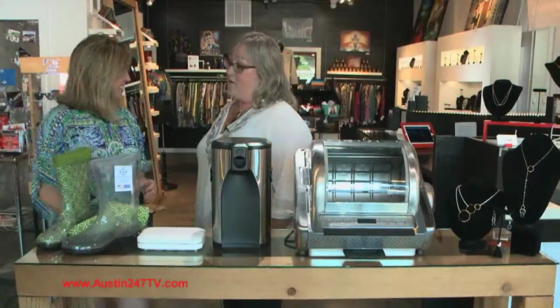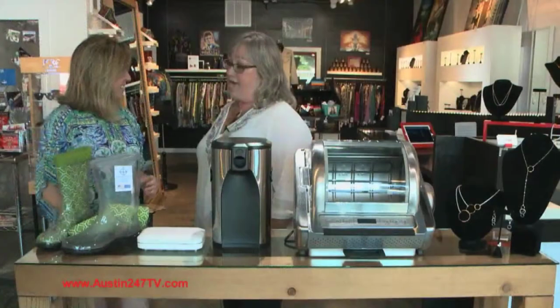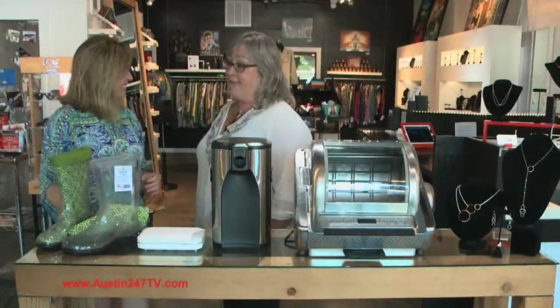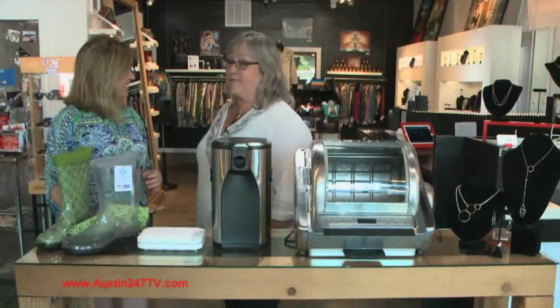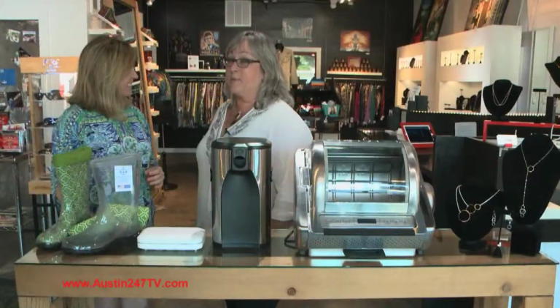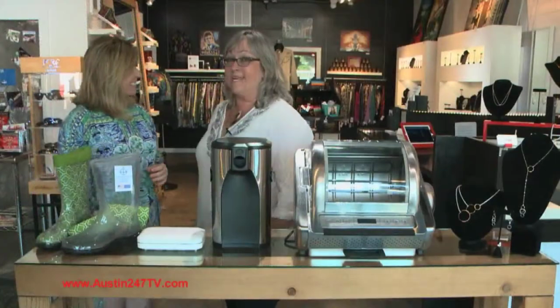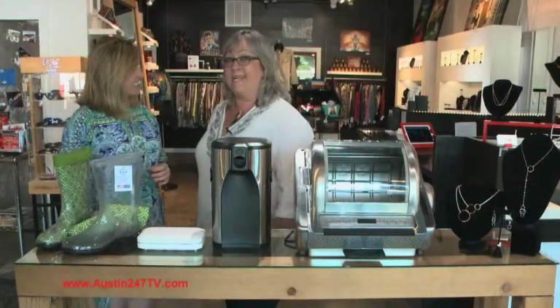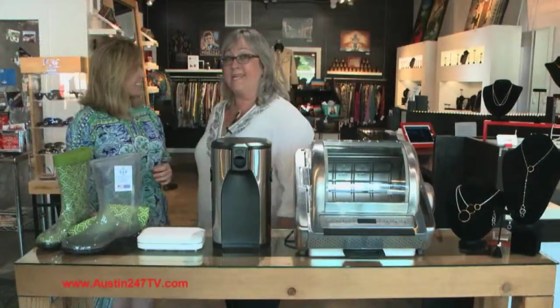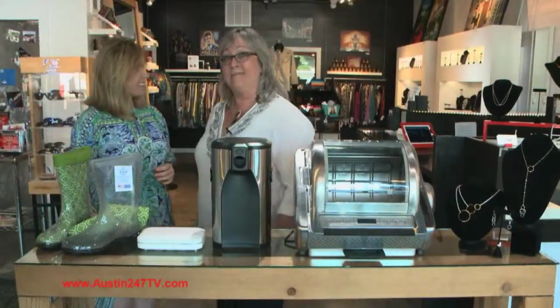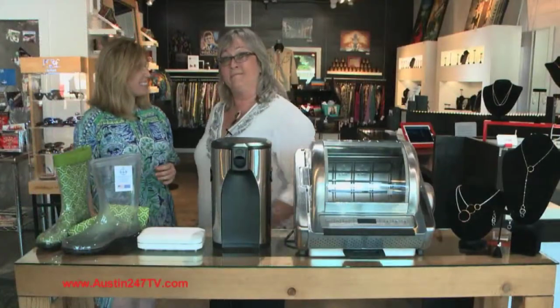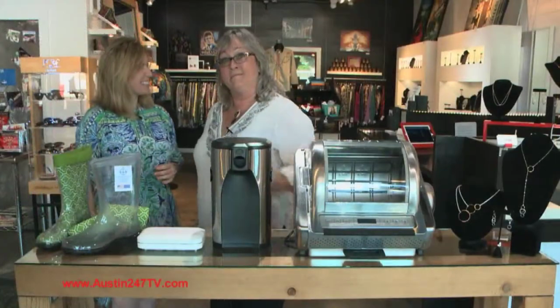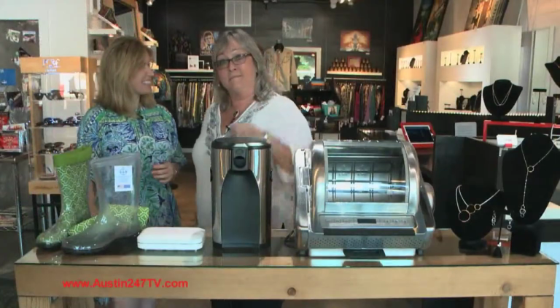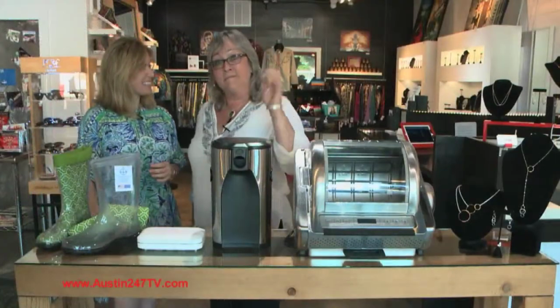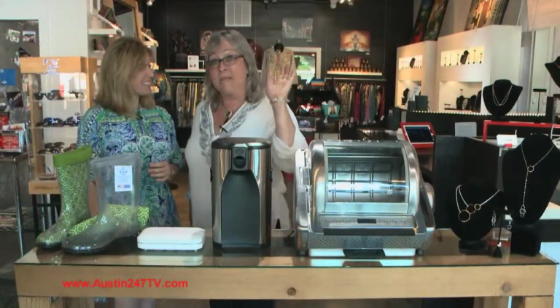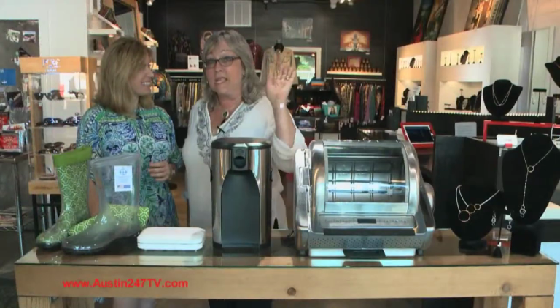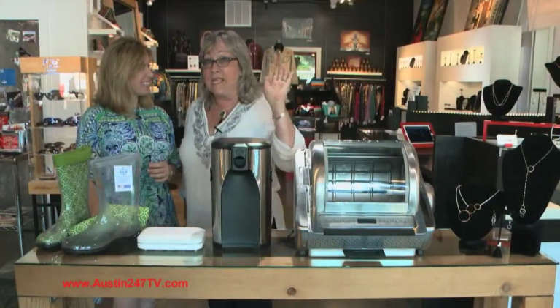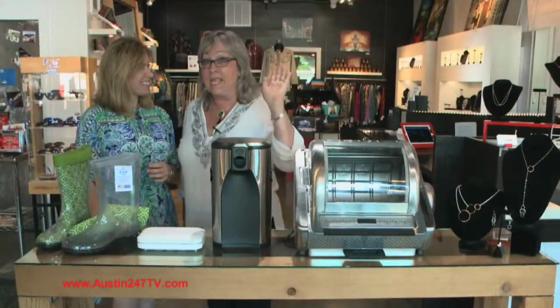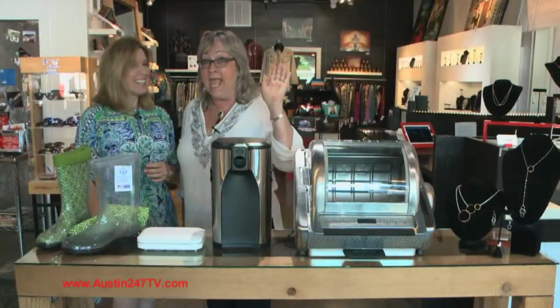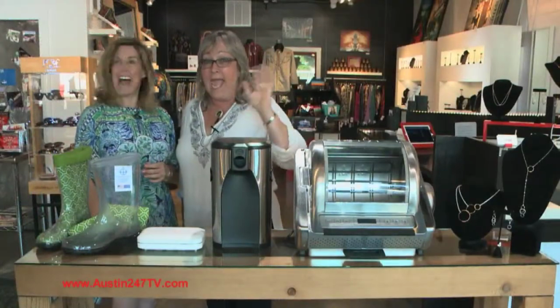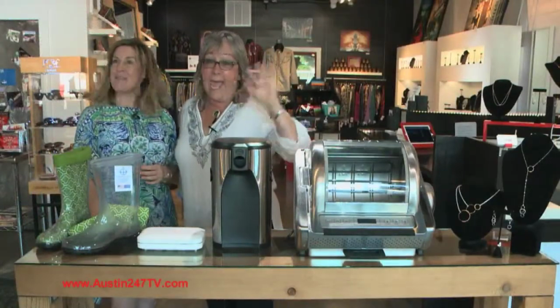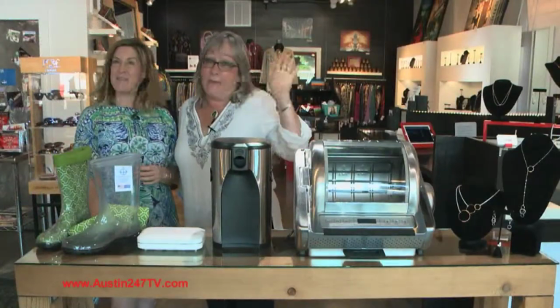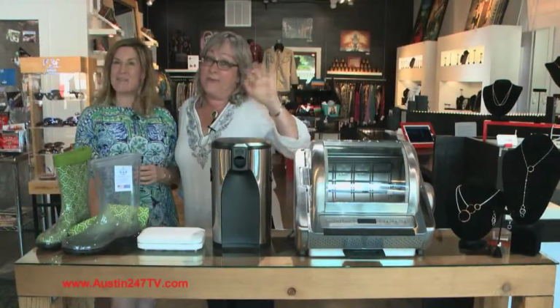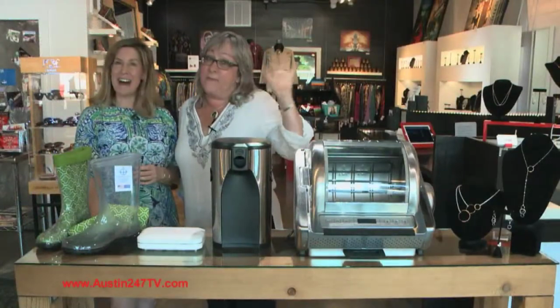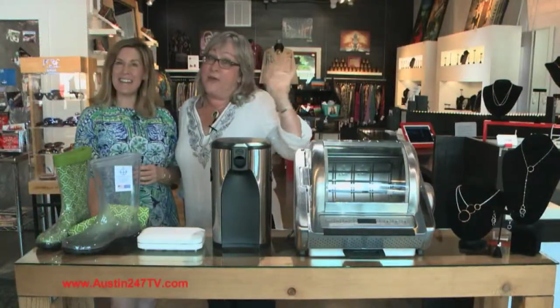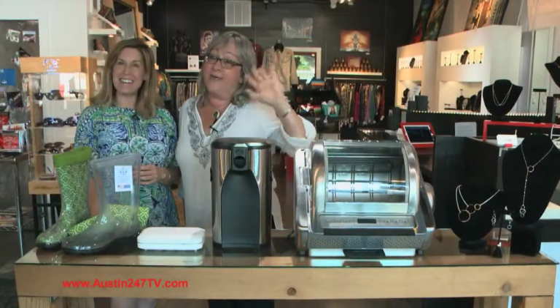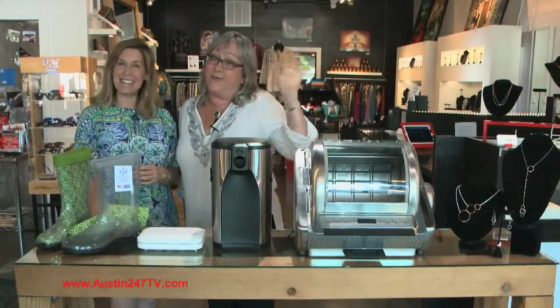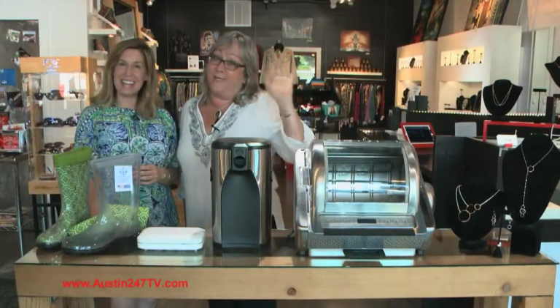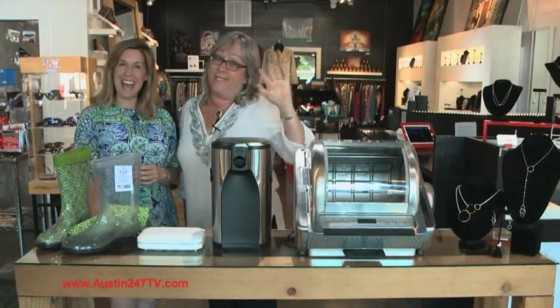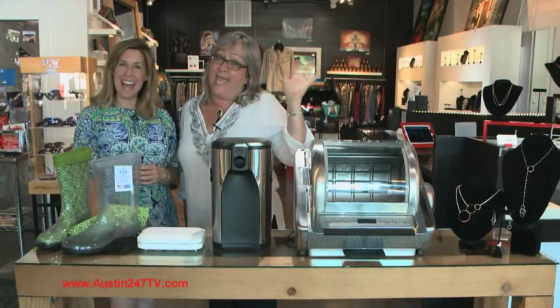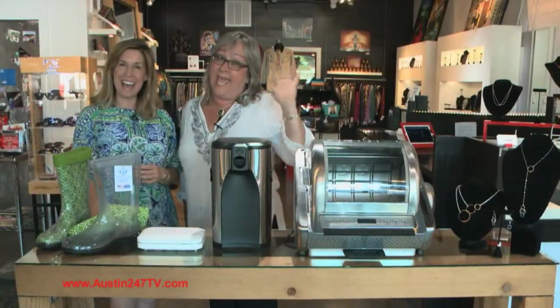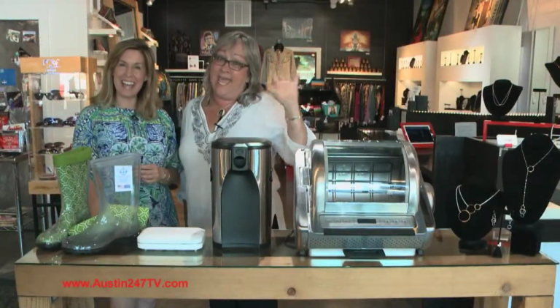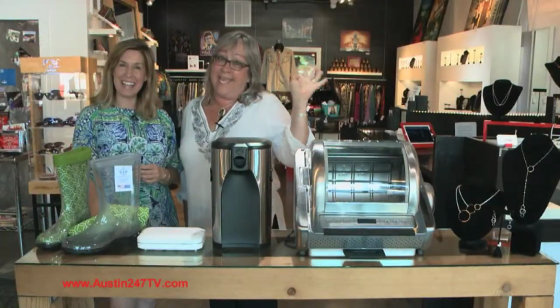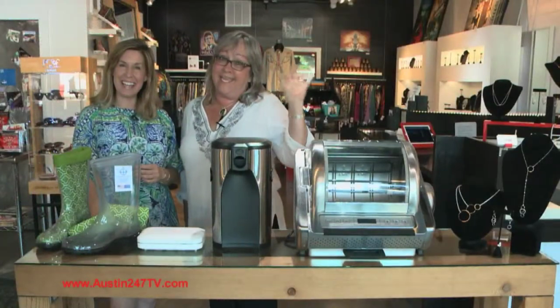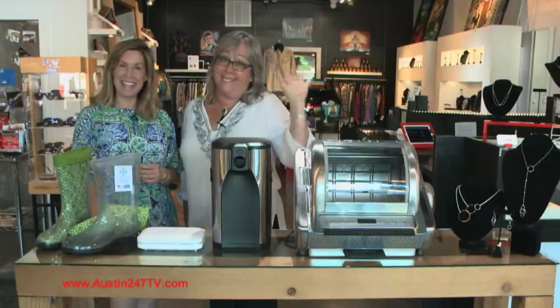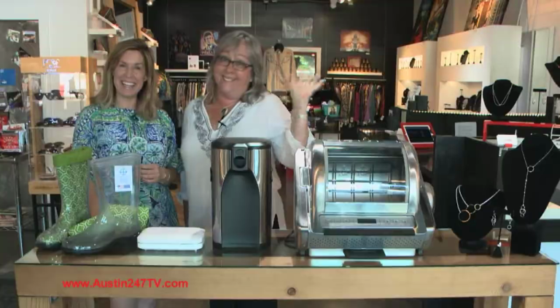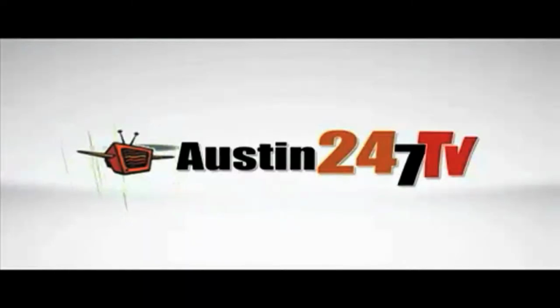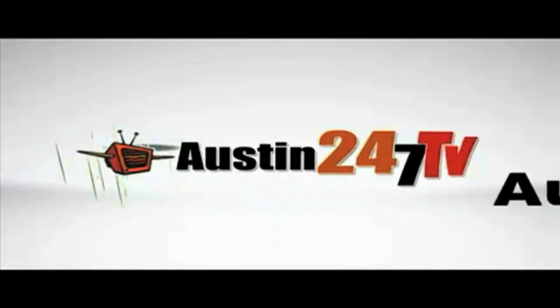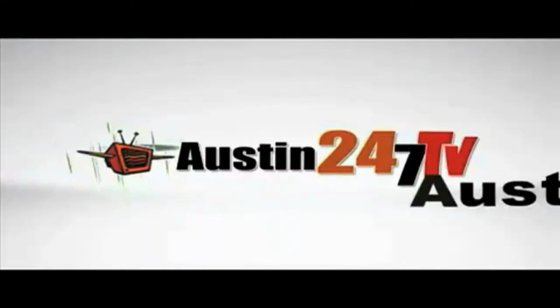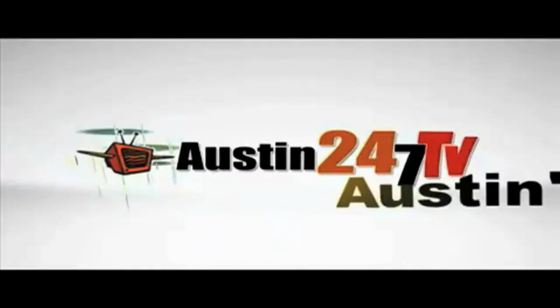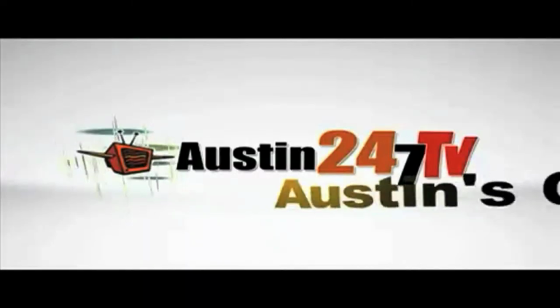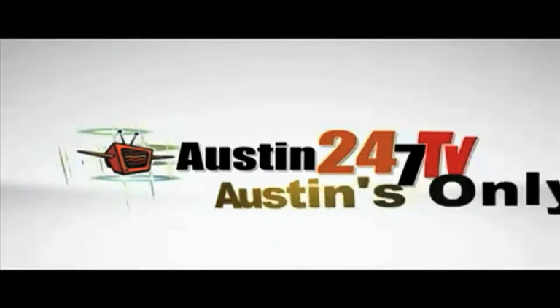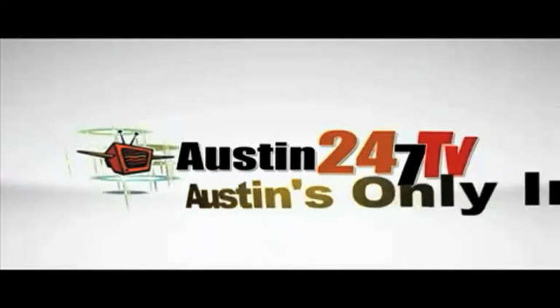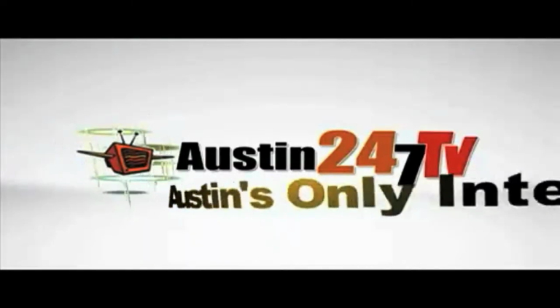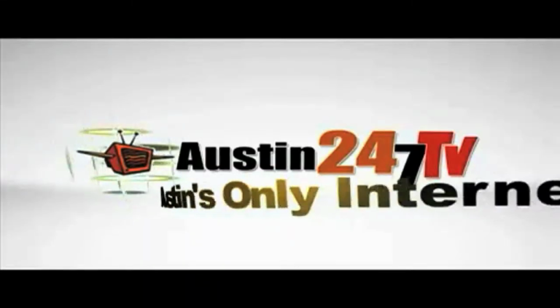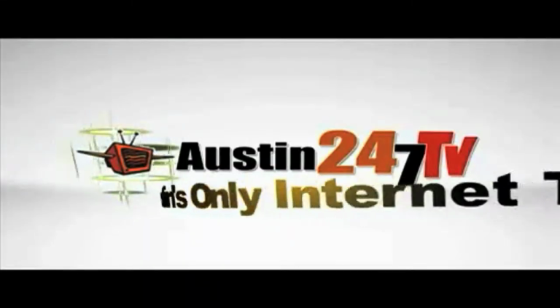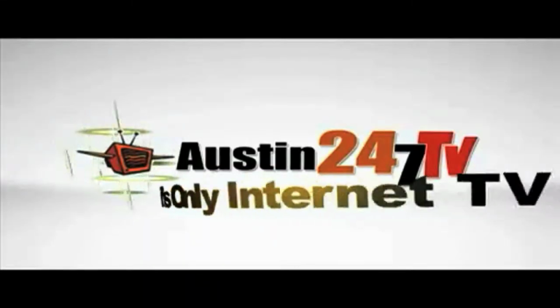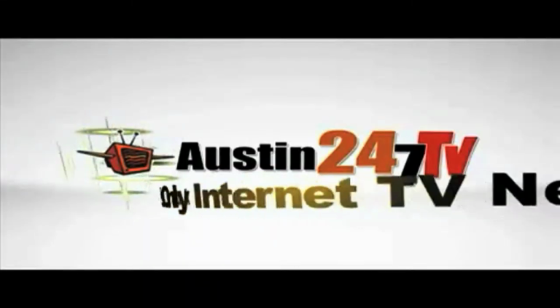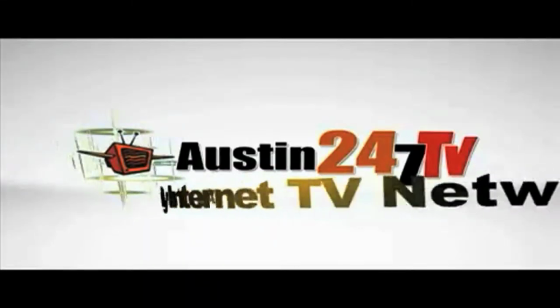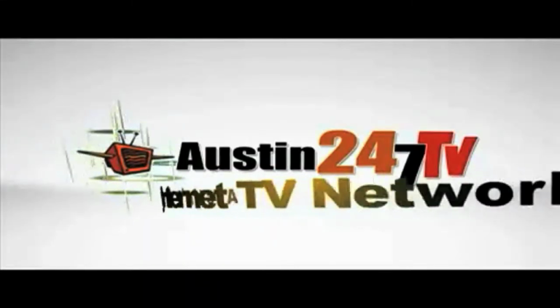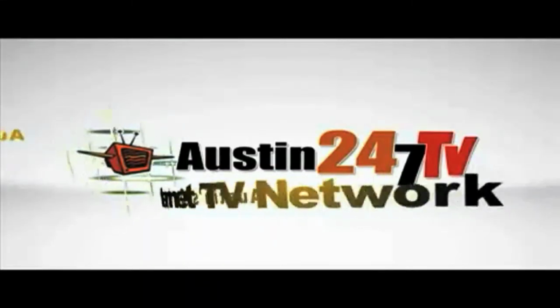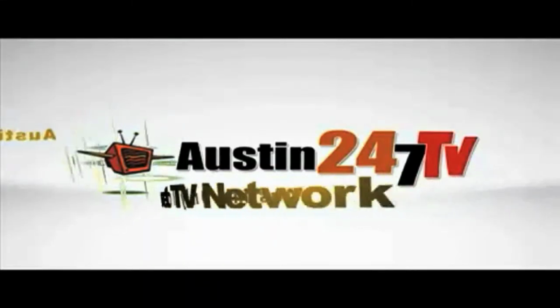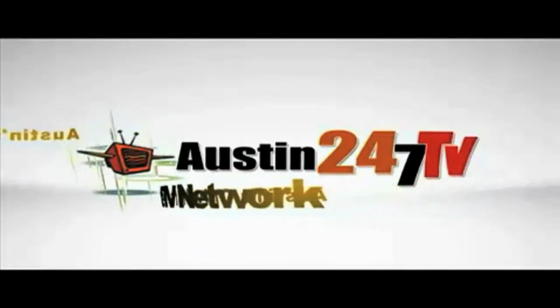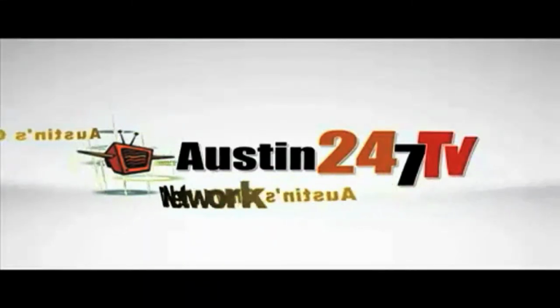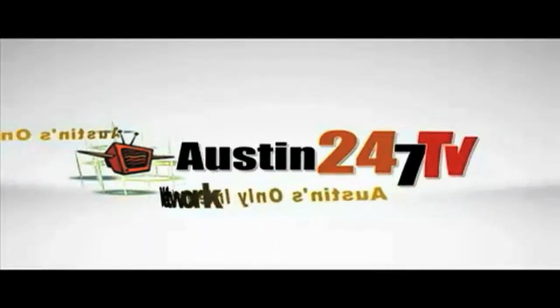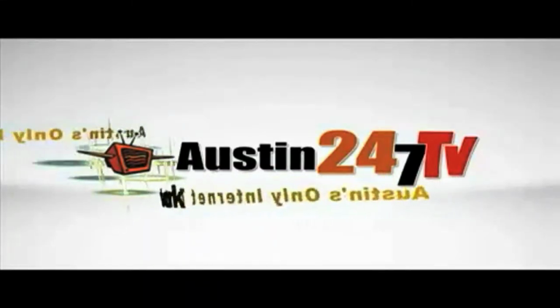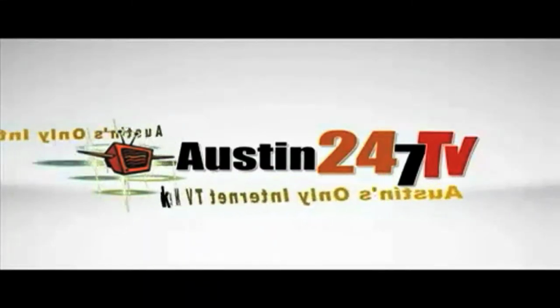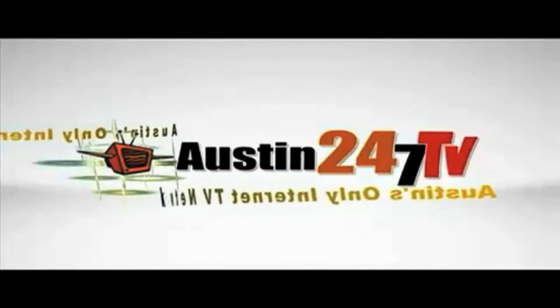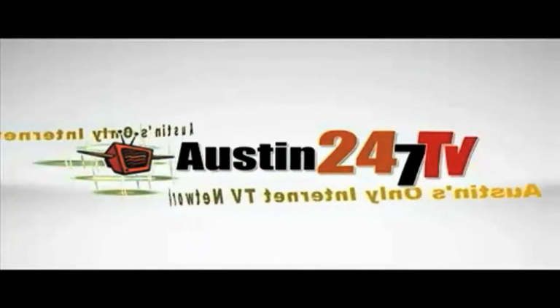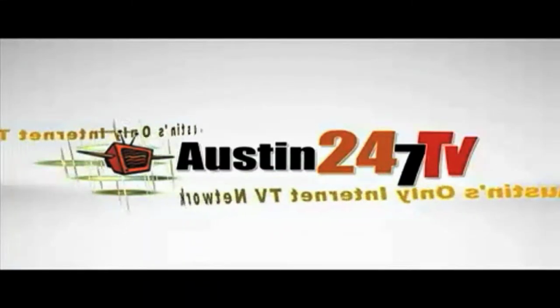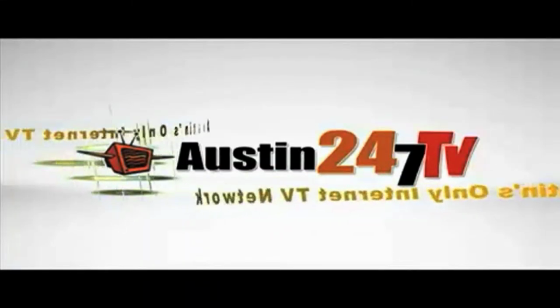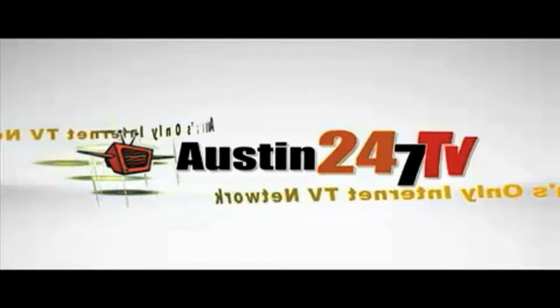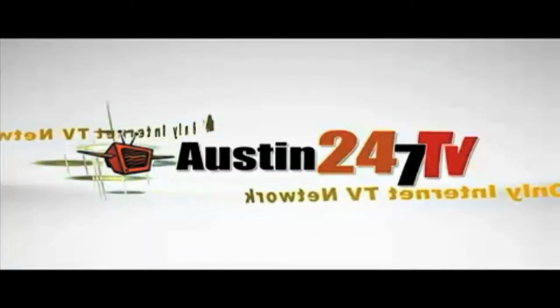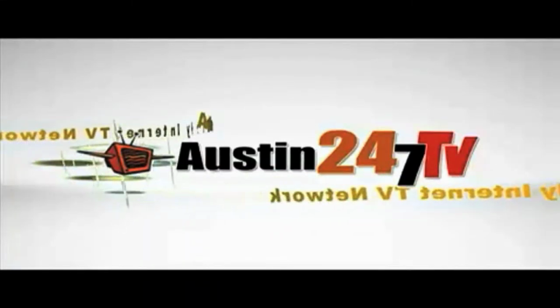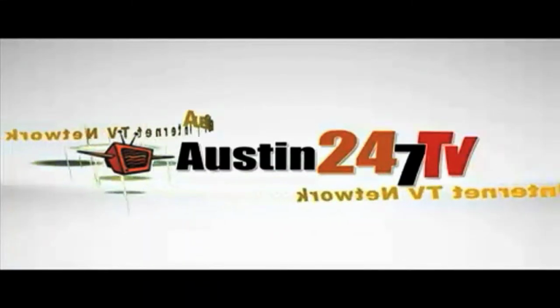Okay everybody, Happy Mother's Day! Austin 24/7 TV, live and worldwide.